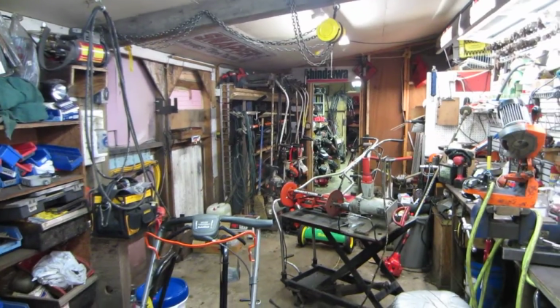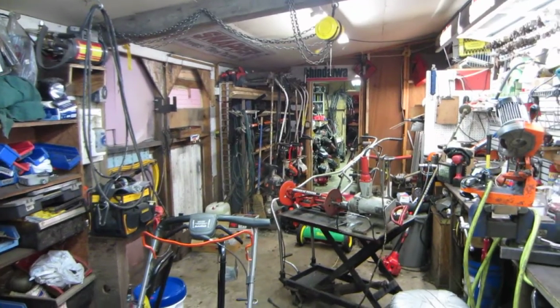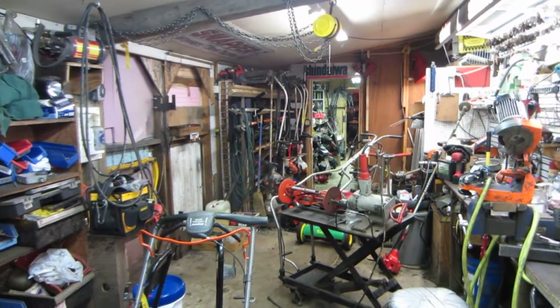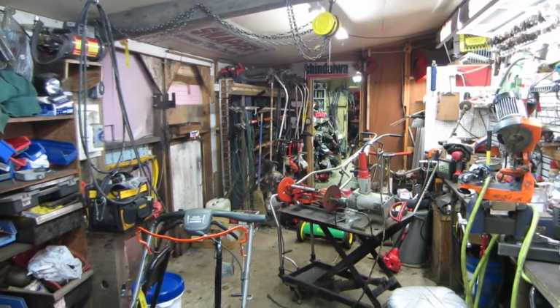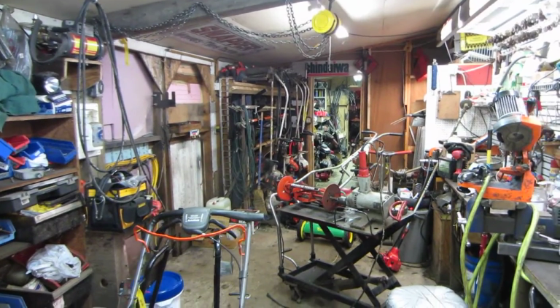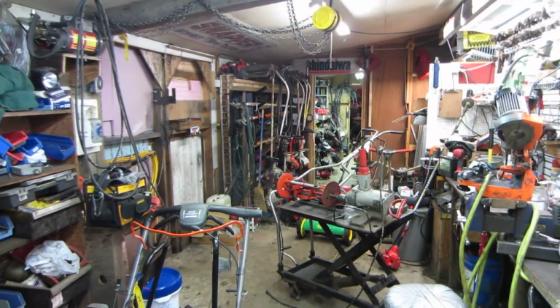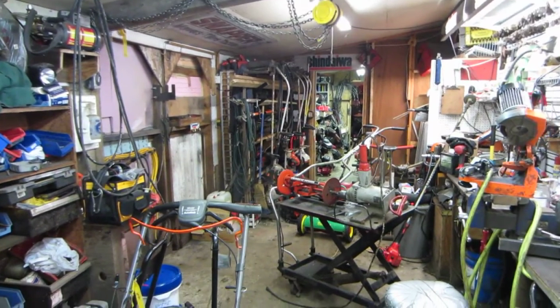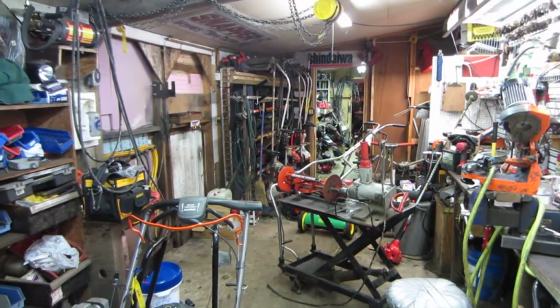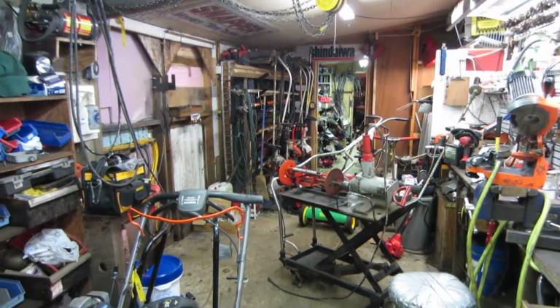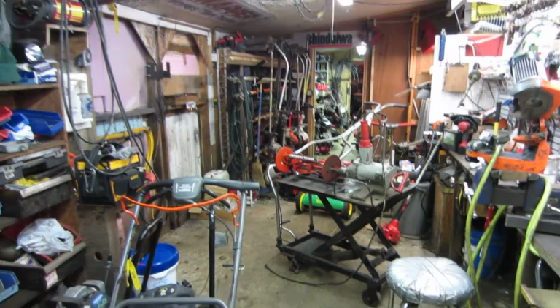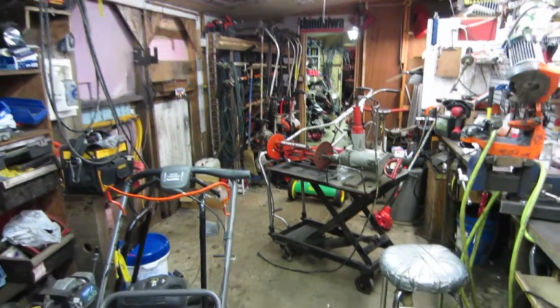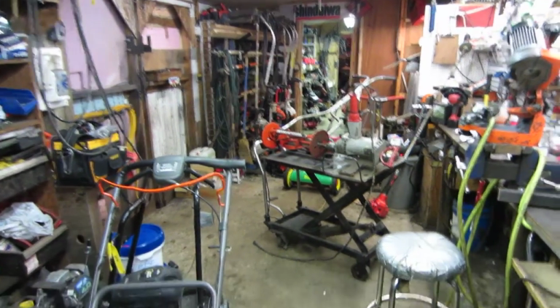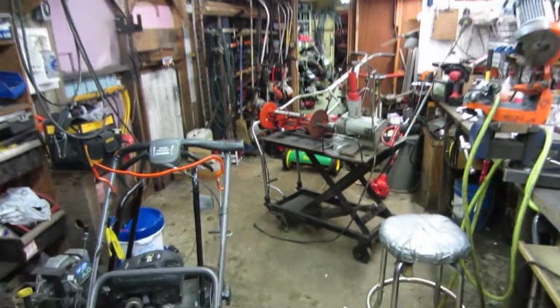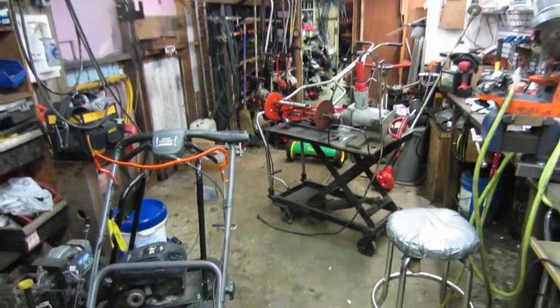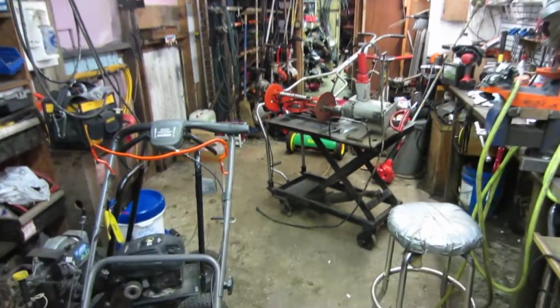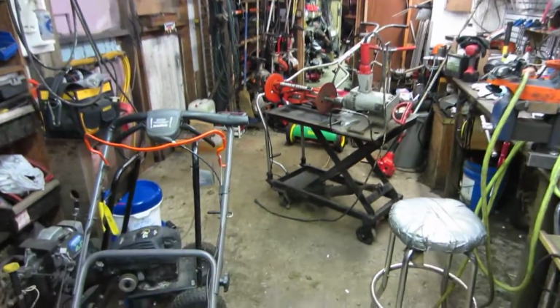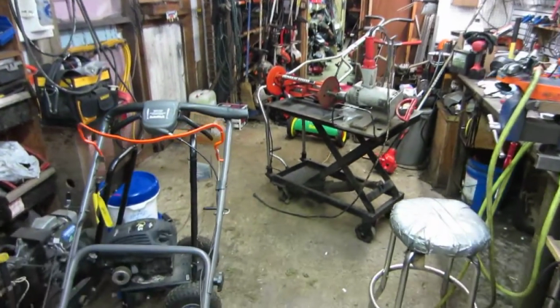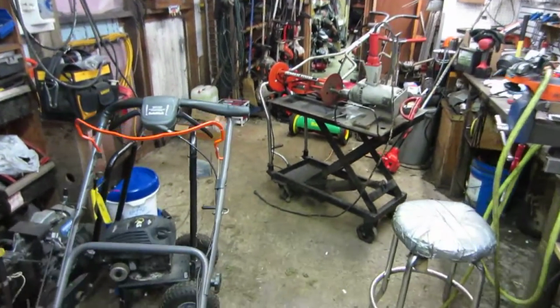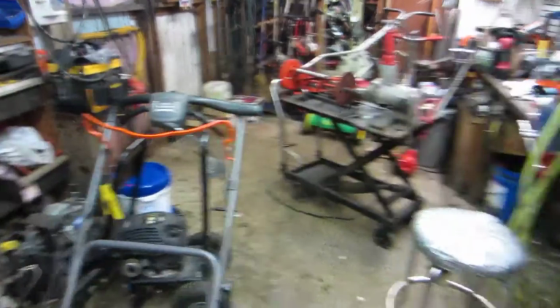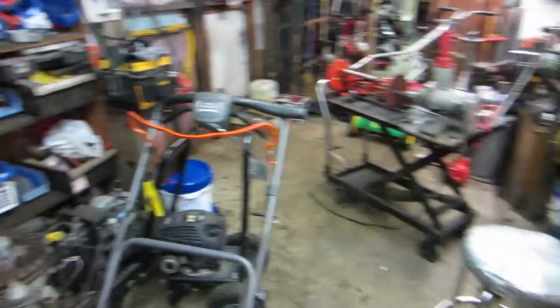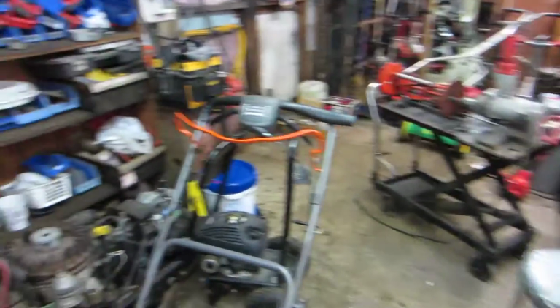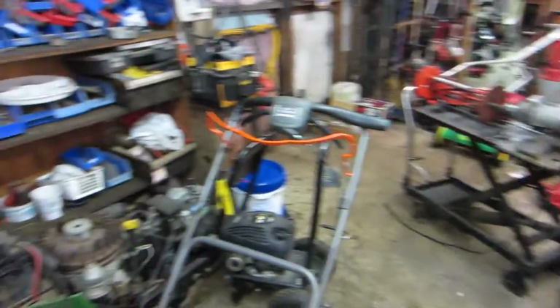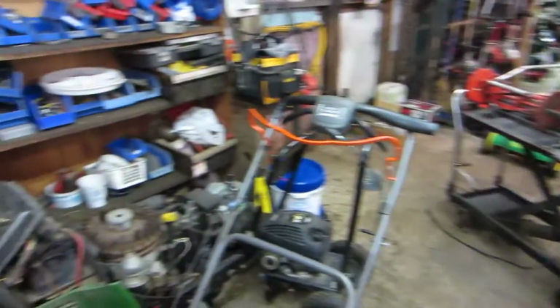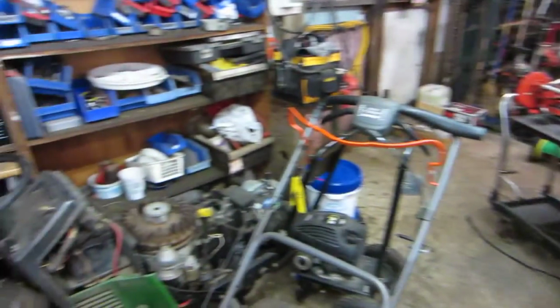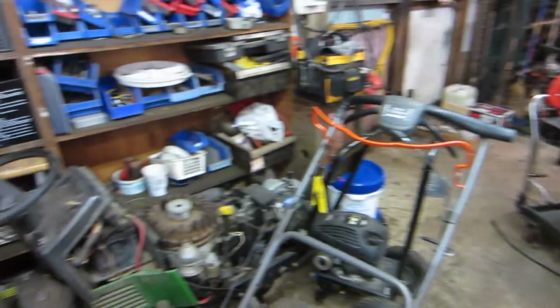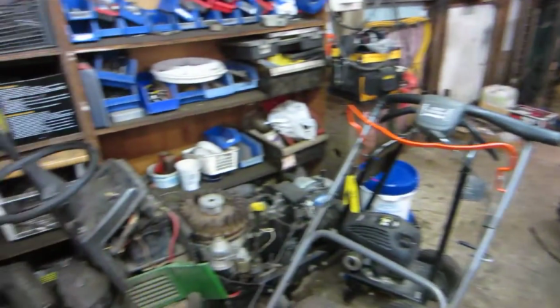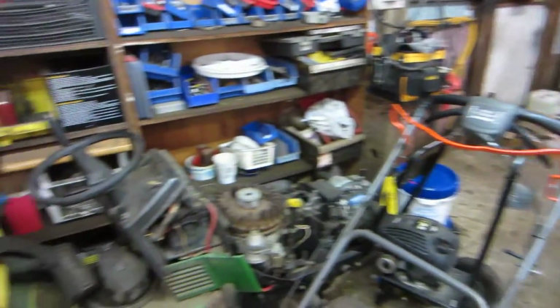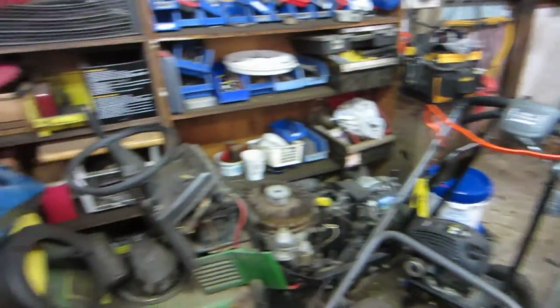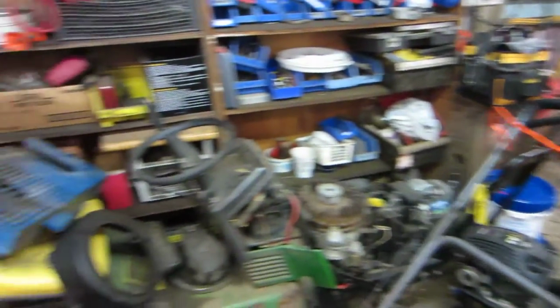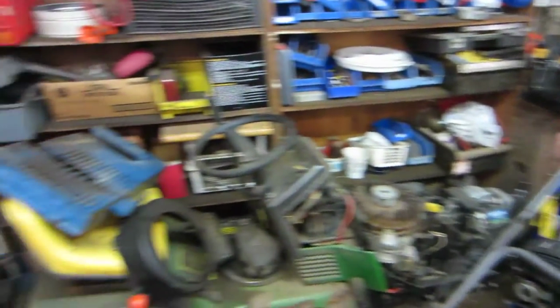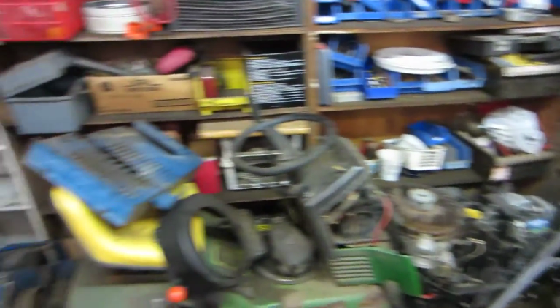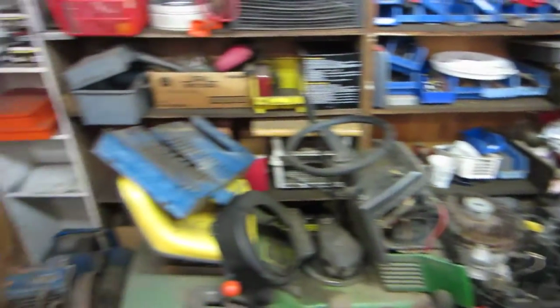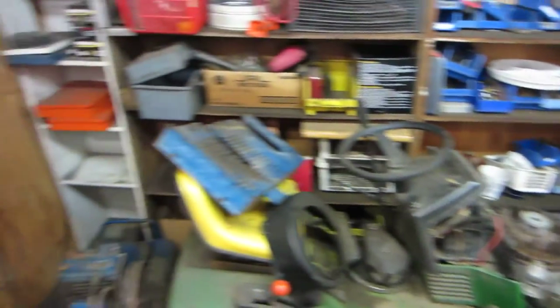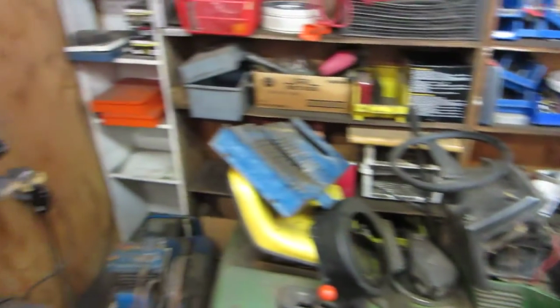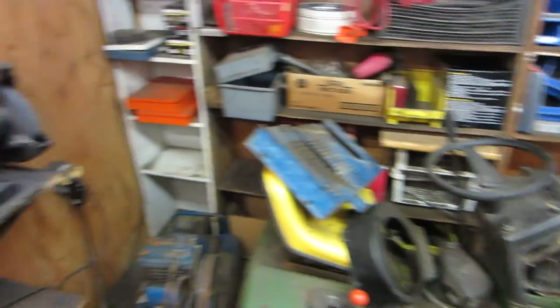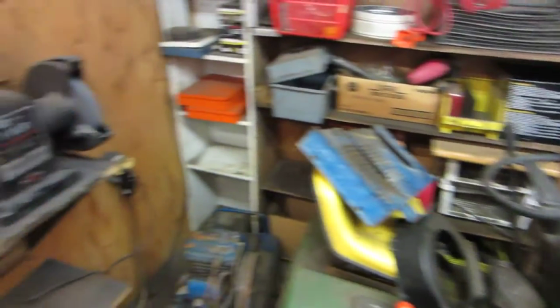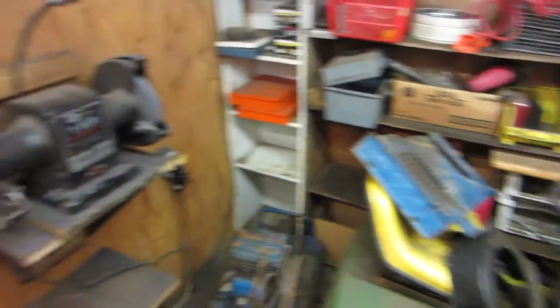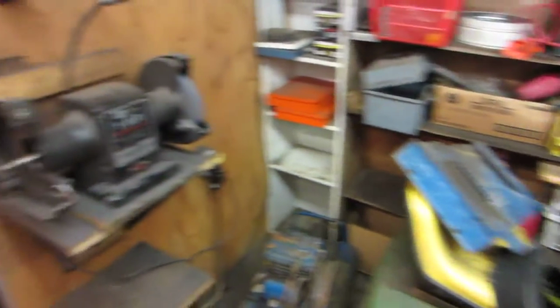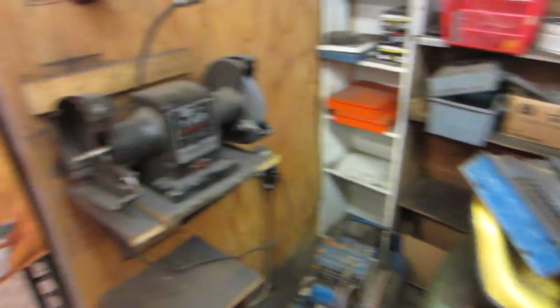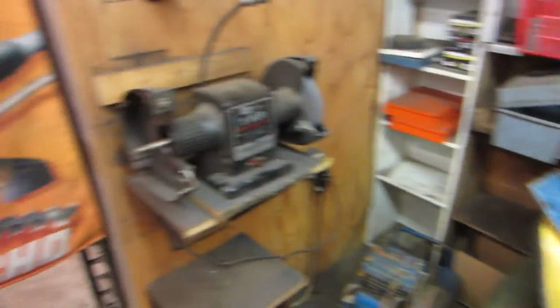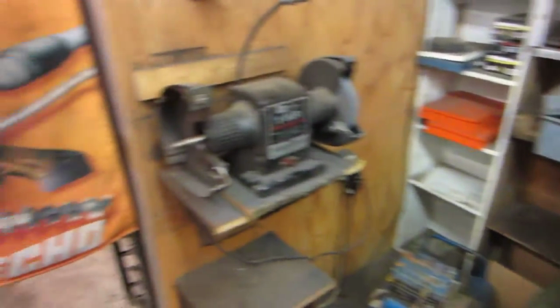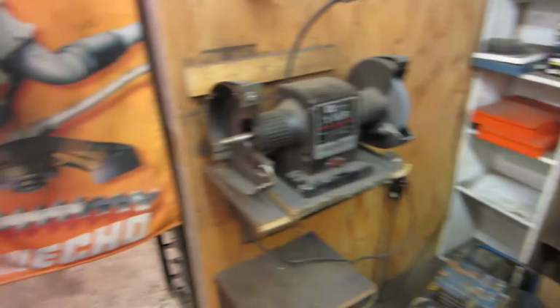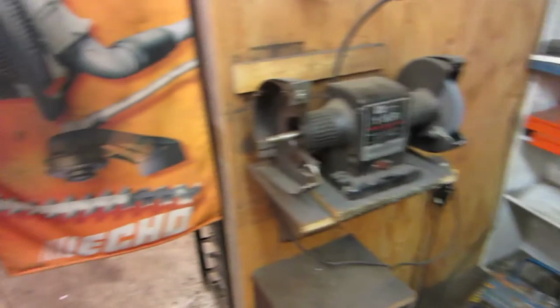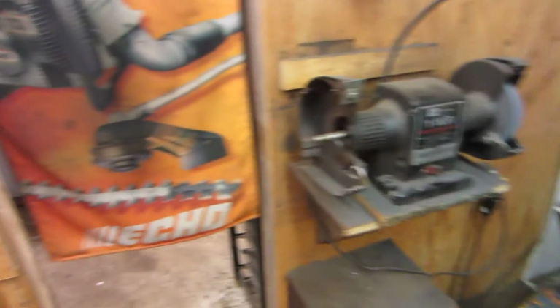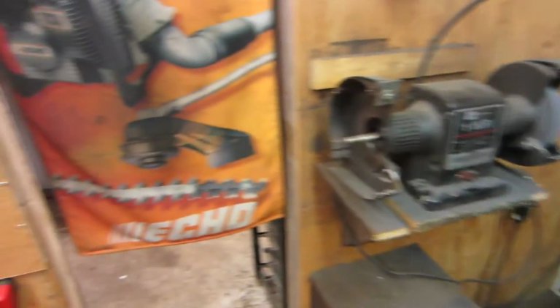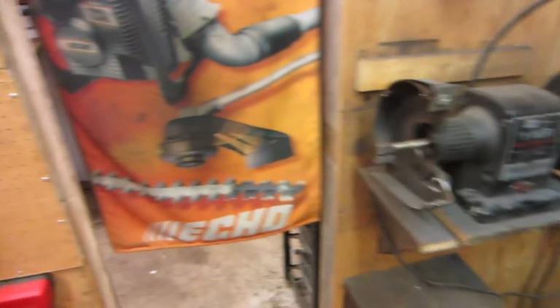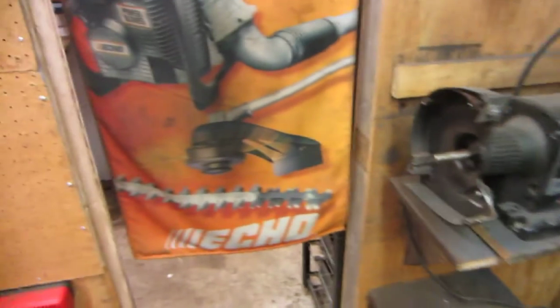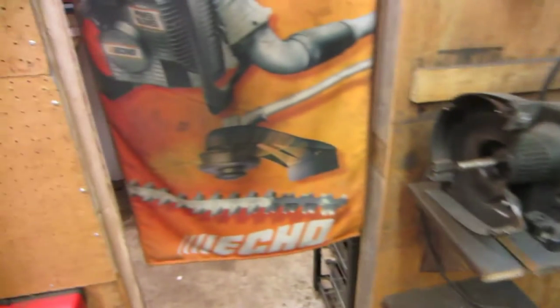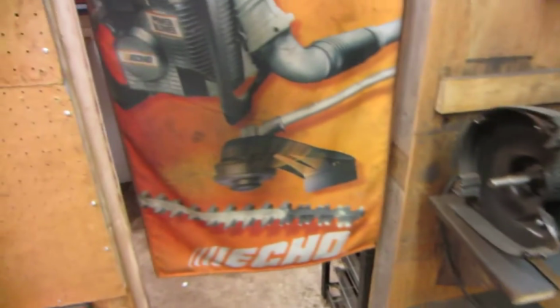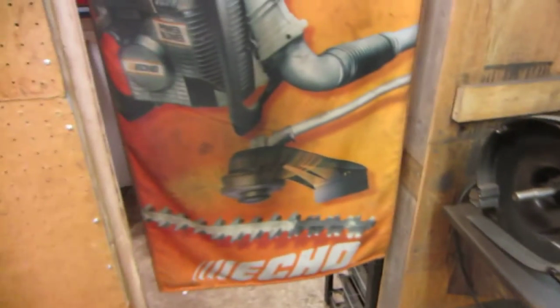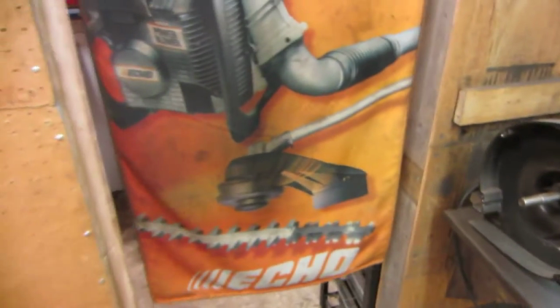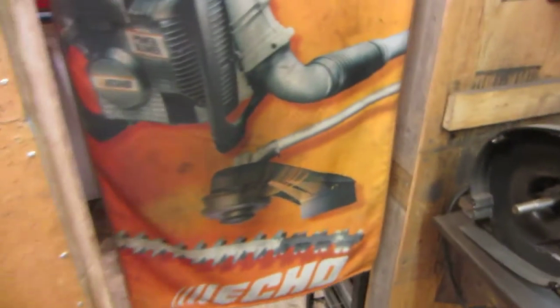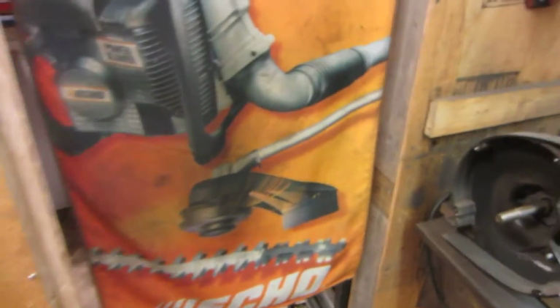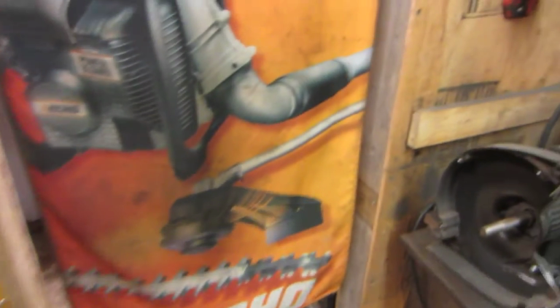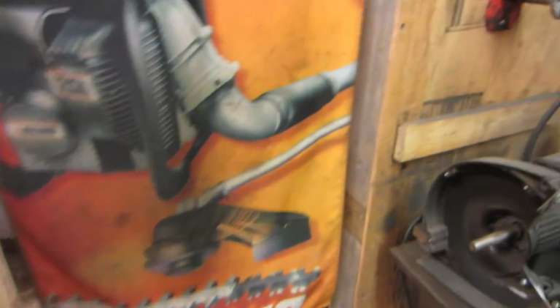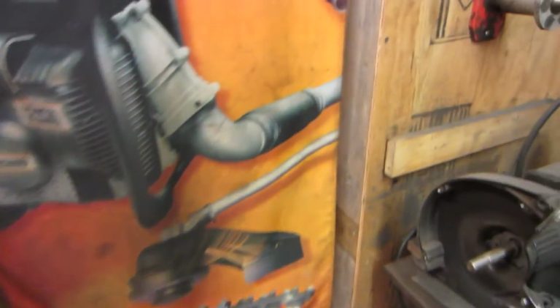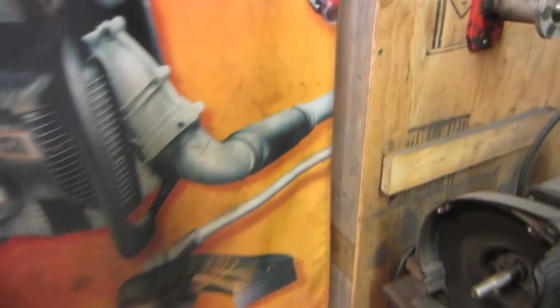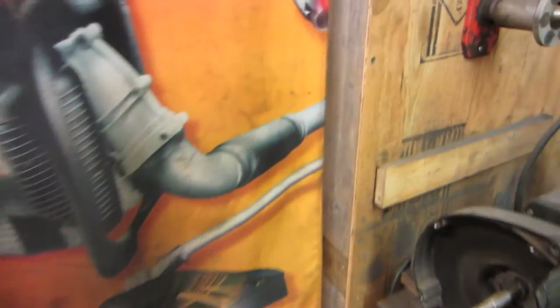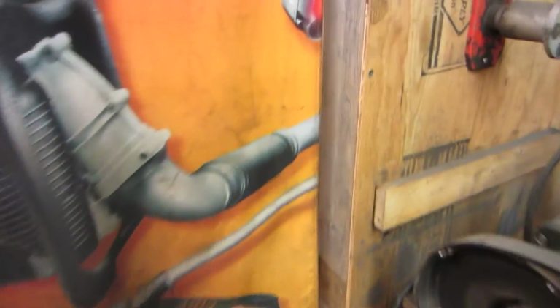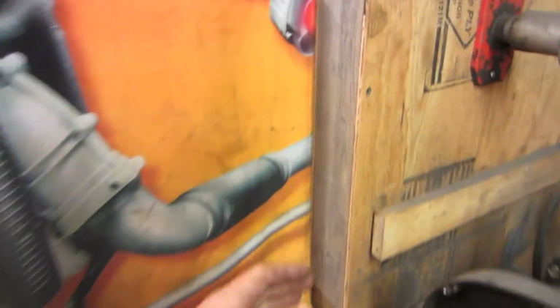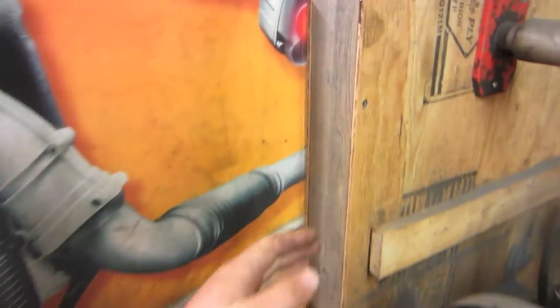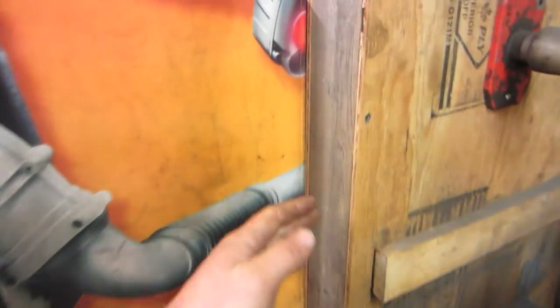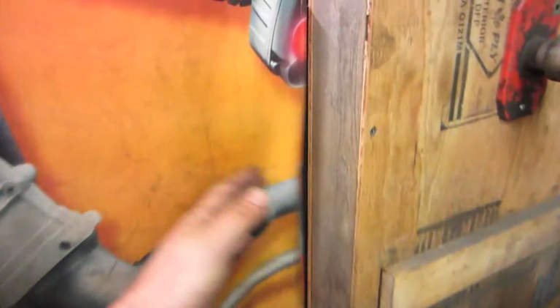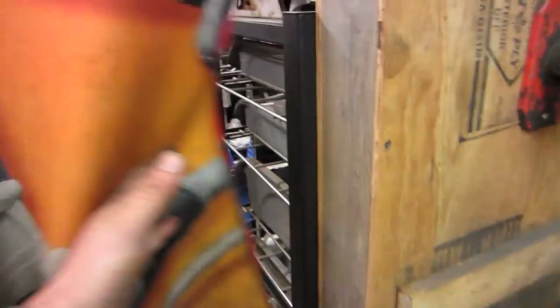Hey guys, just wanted to show you this workshop I got here. This is where I fix all the equipment.